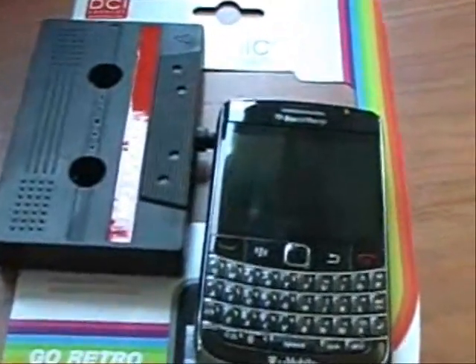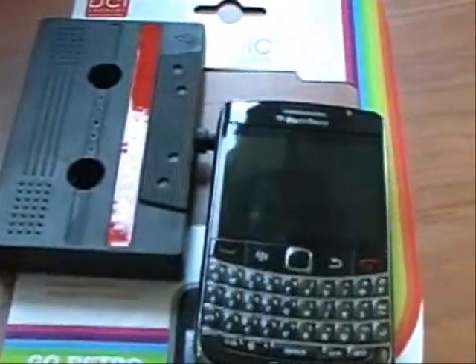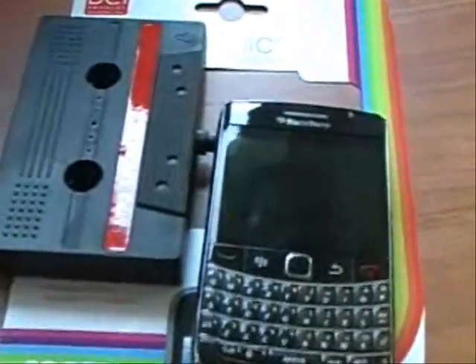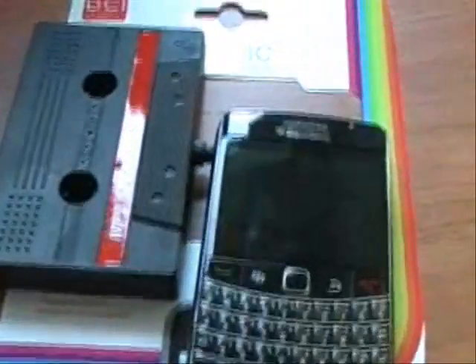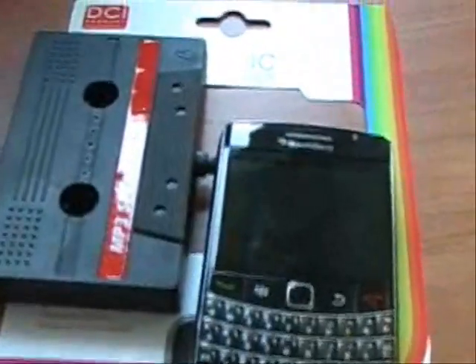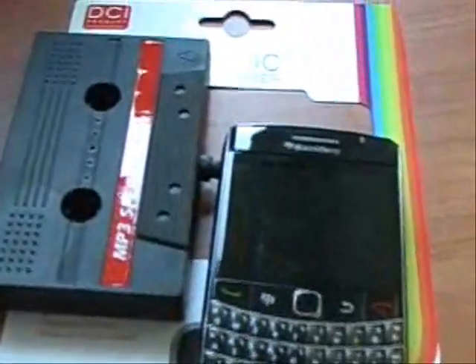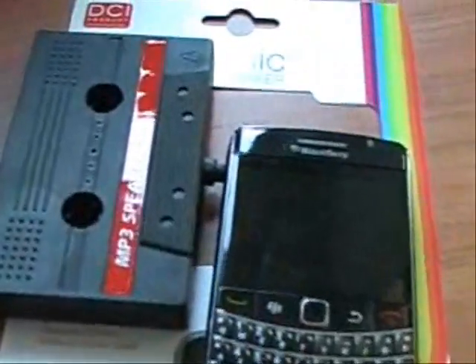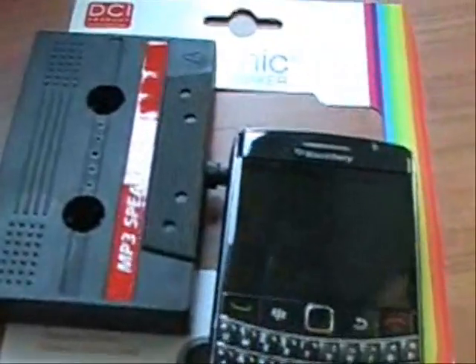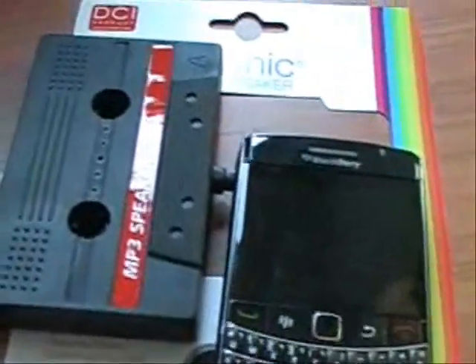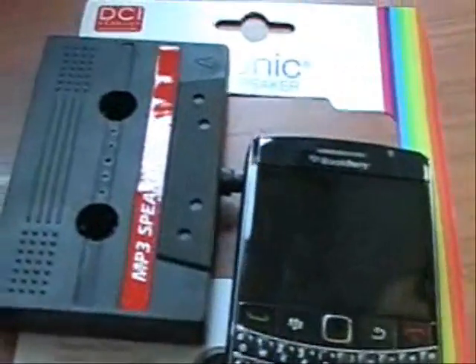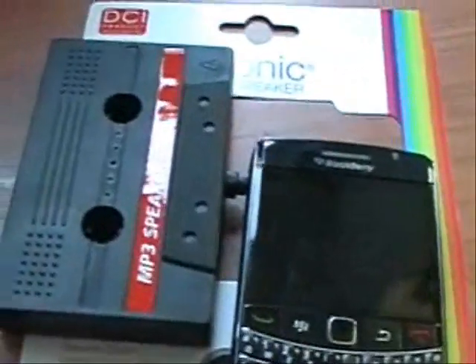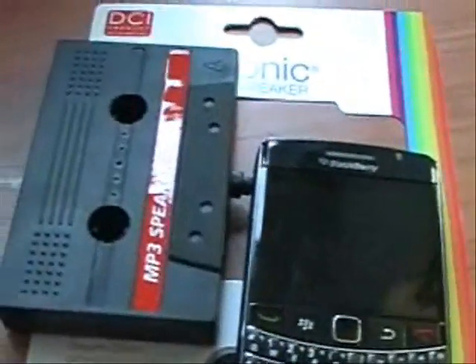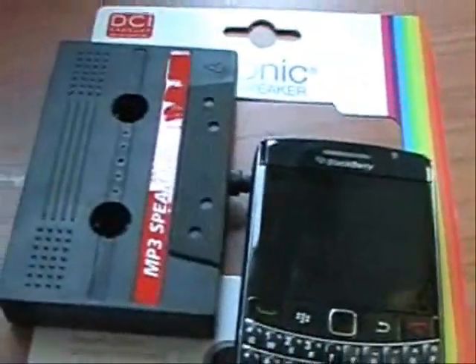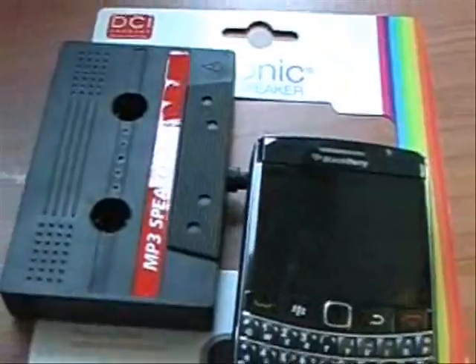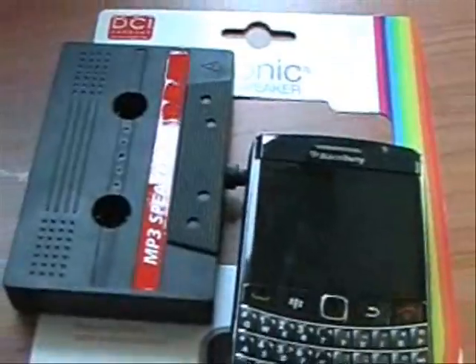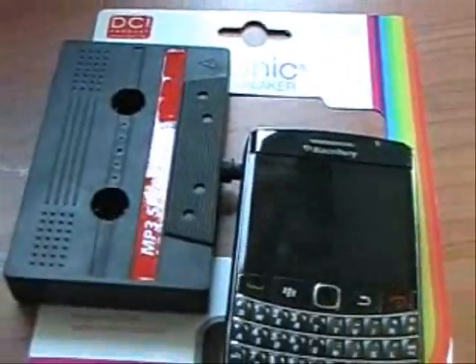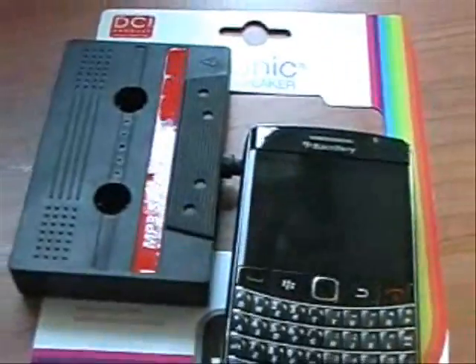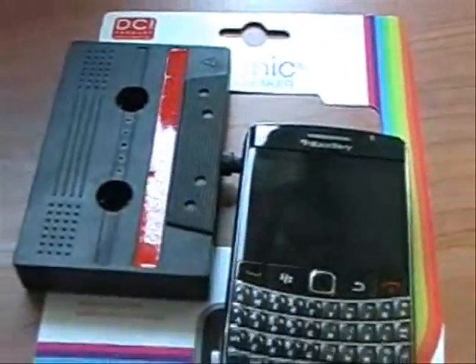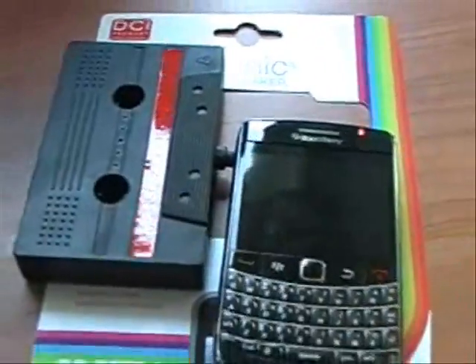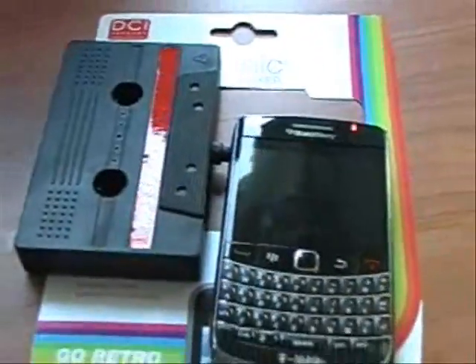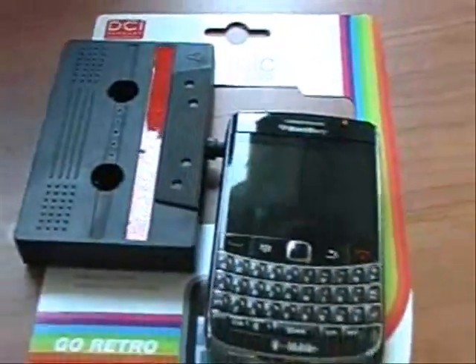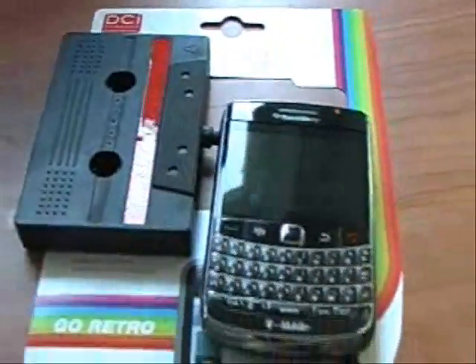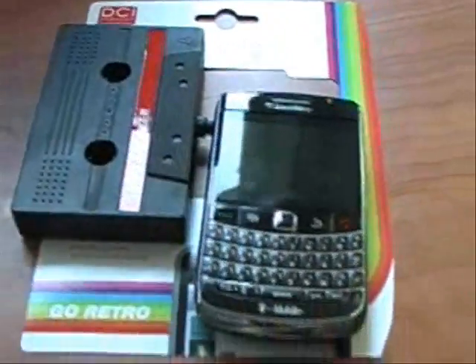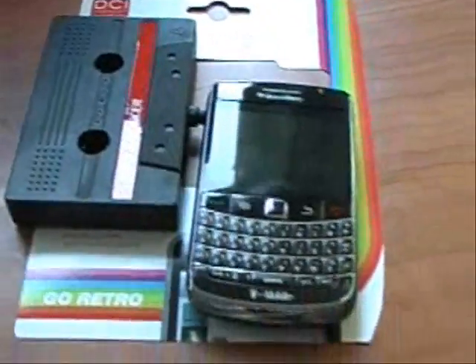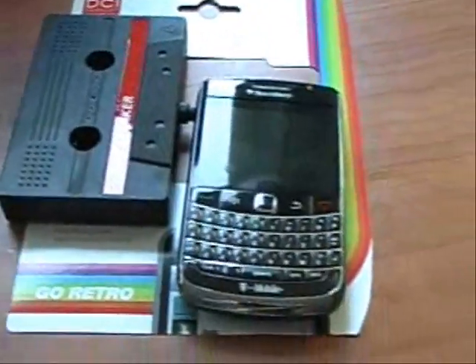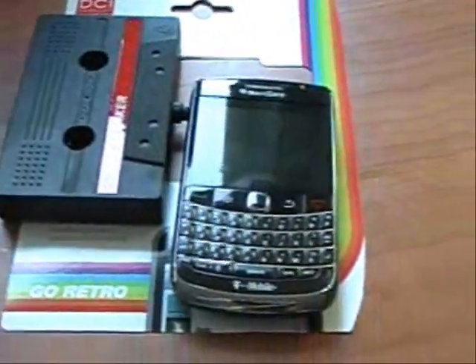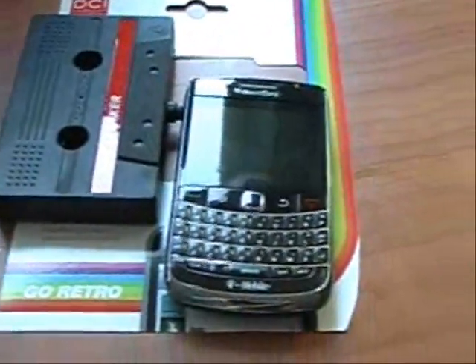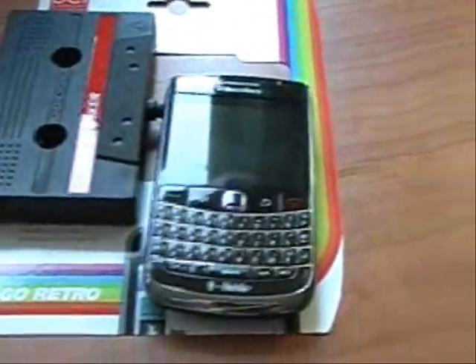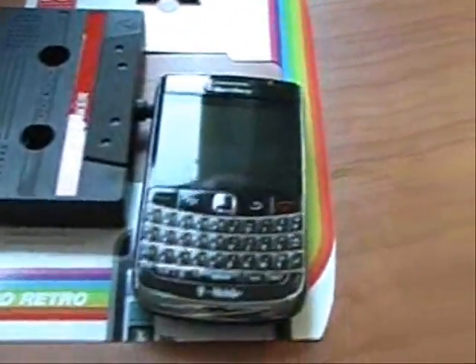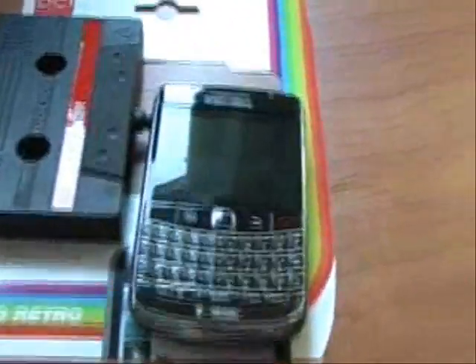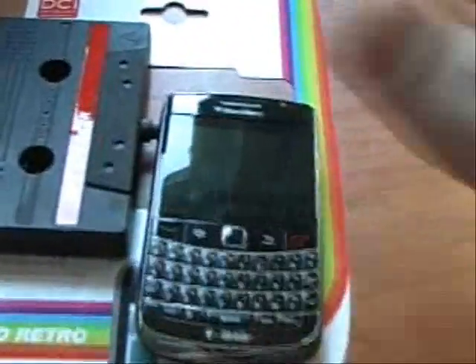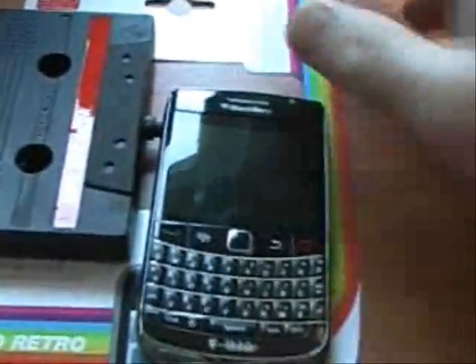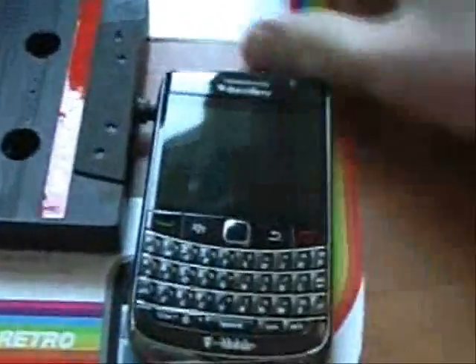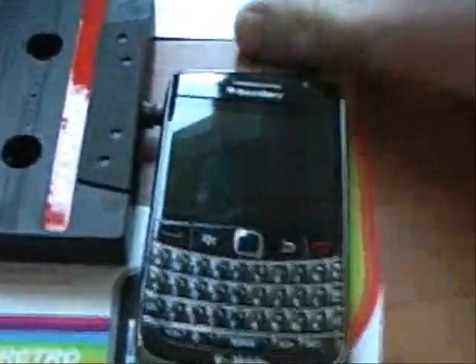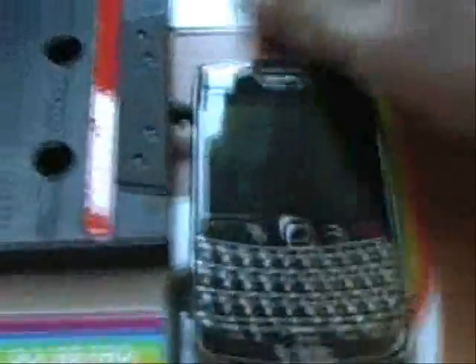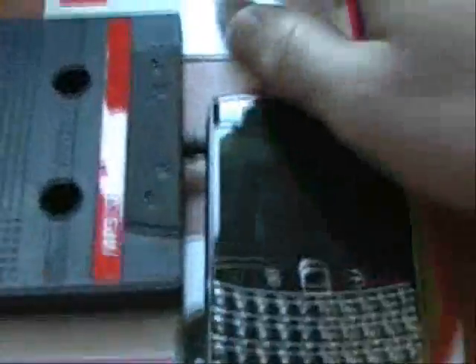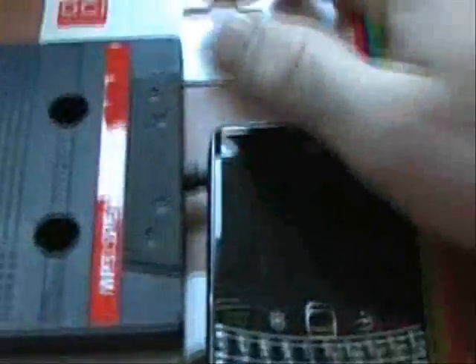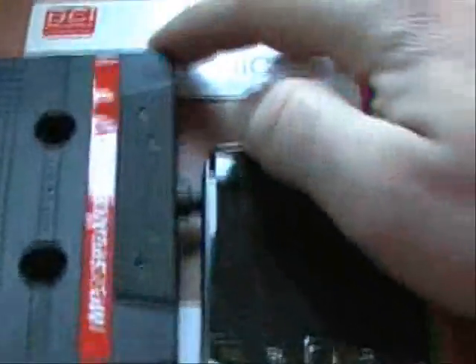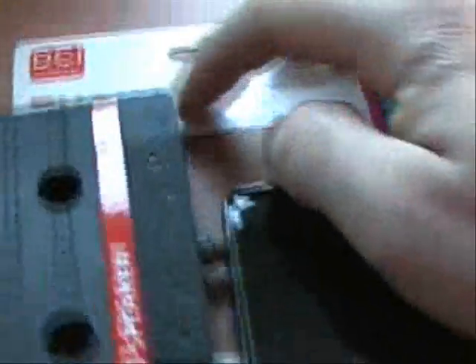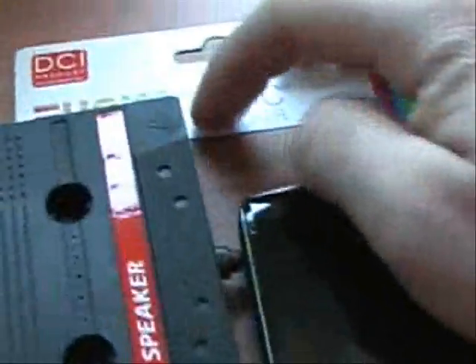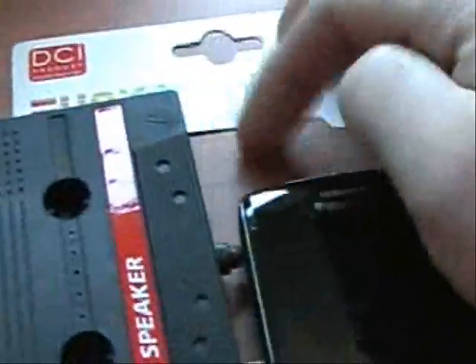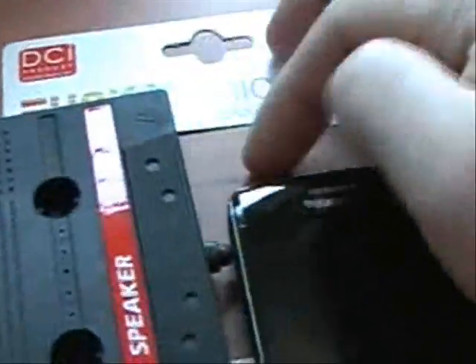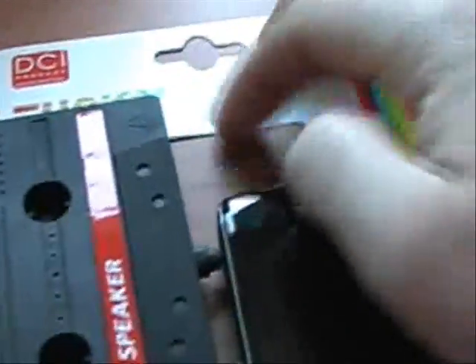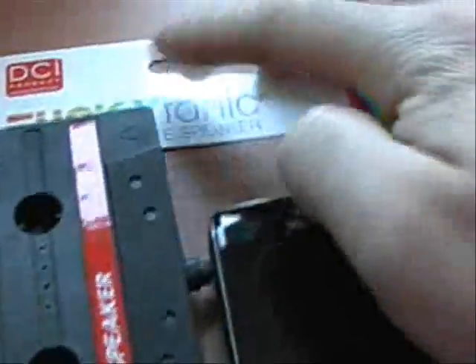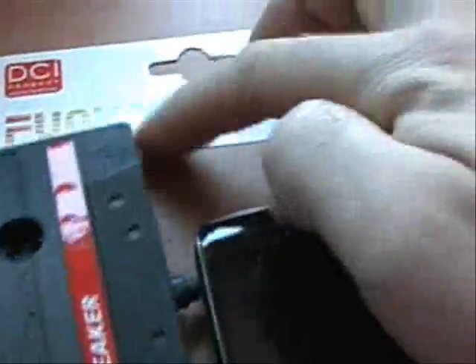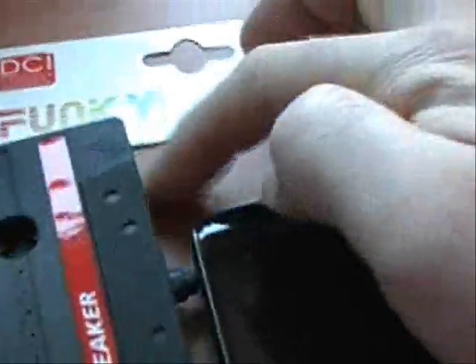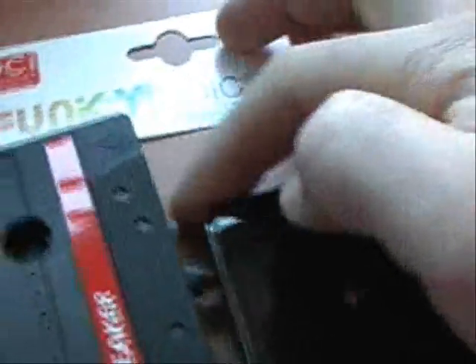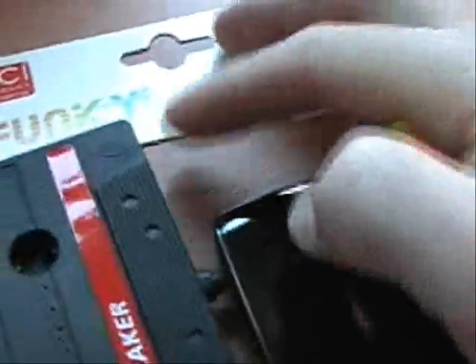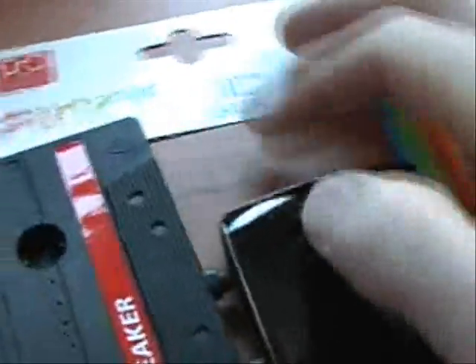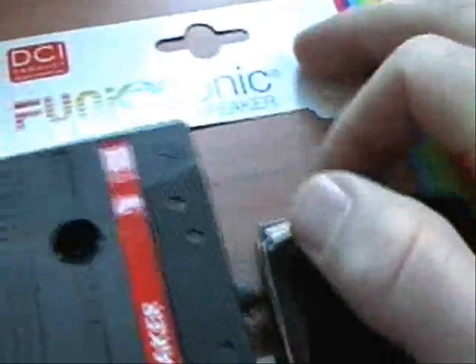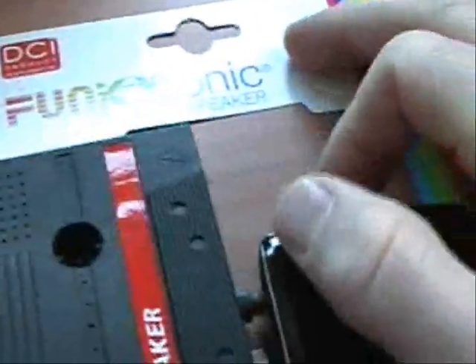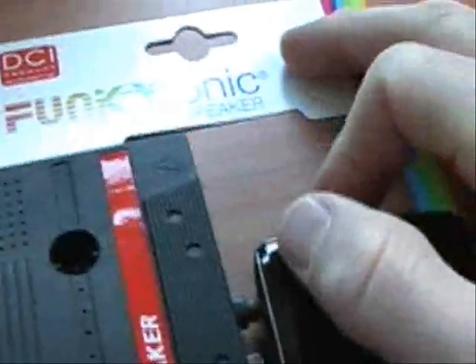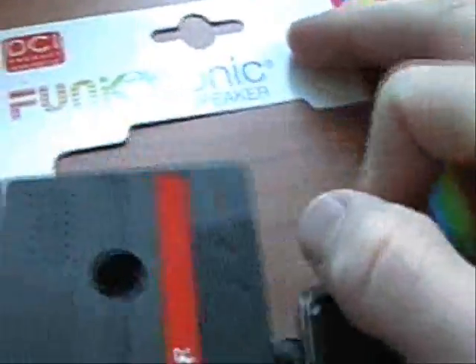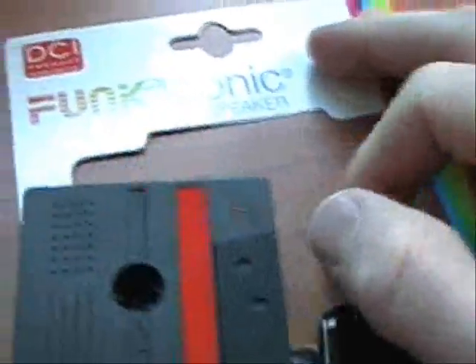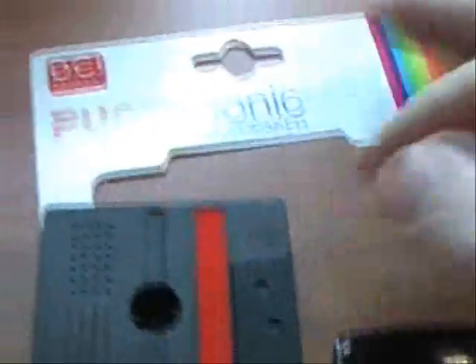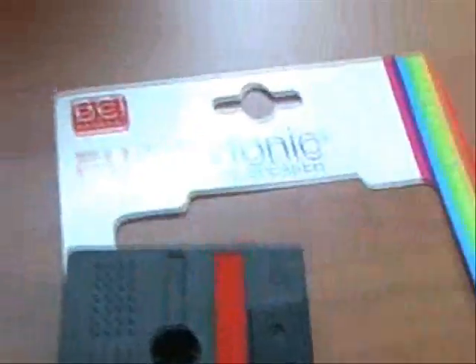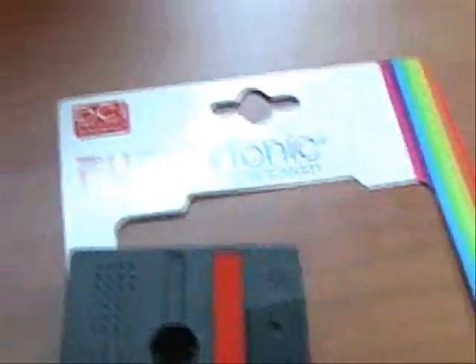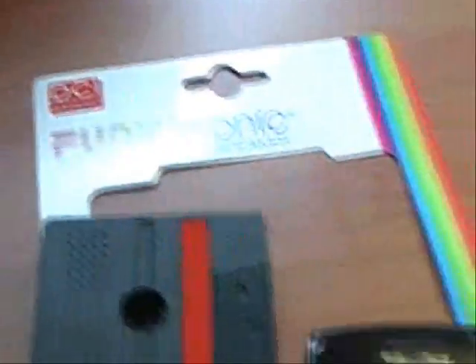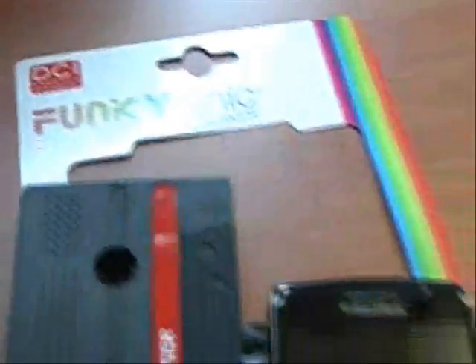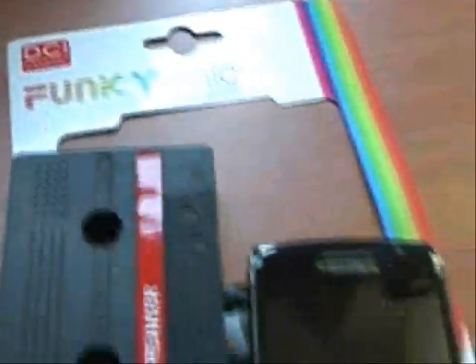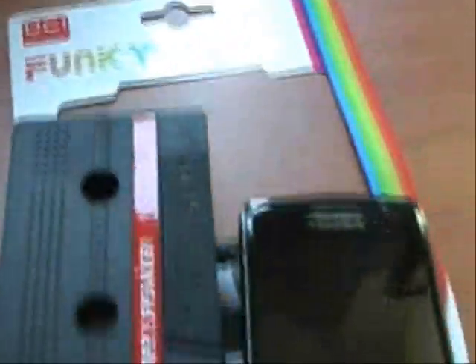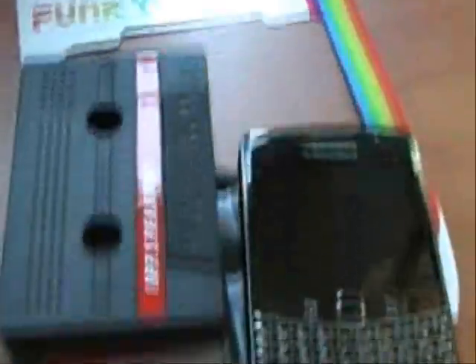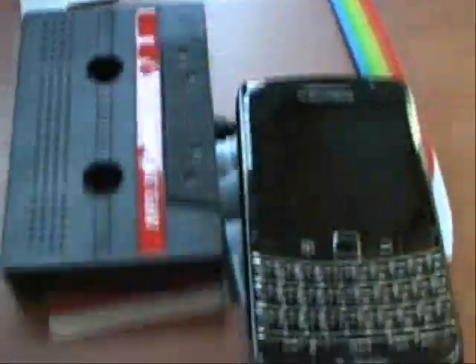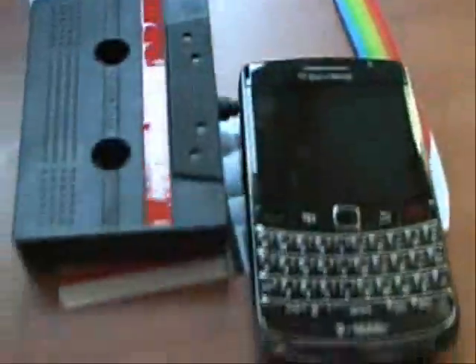Just go to fredflare.com to find the retro Funky Phonic cassette speaker.